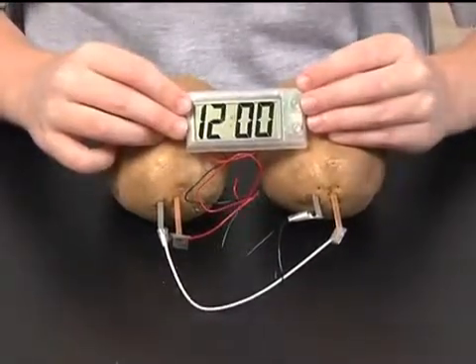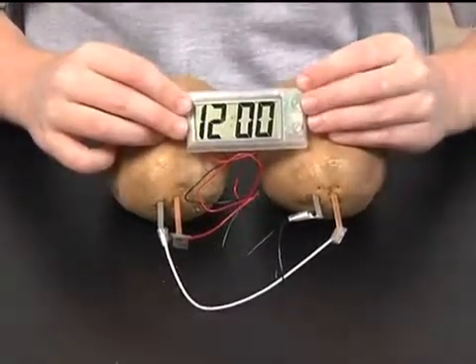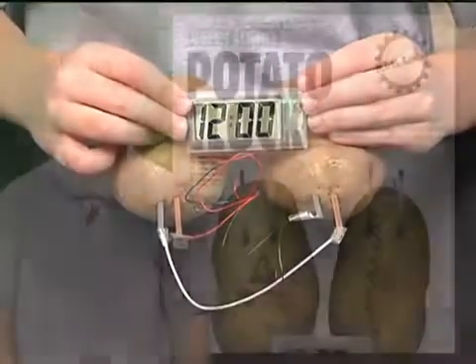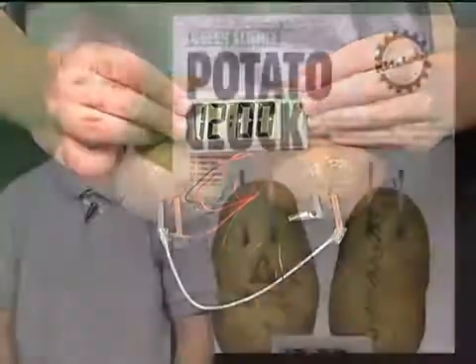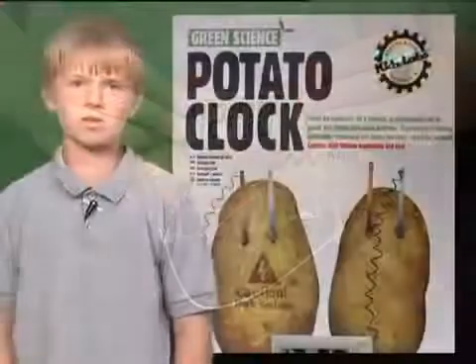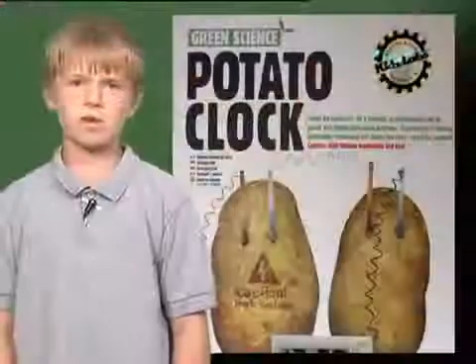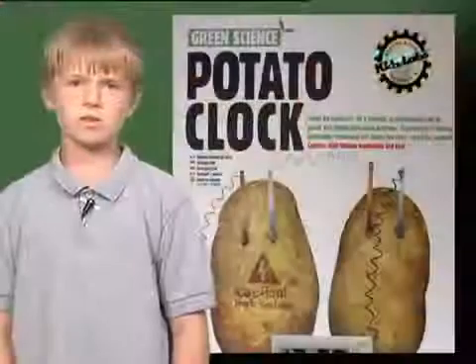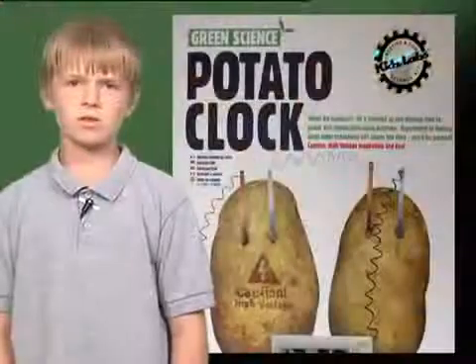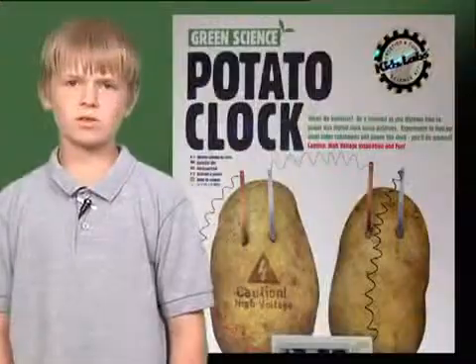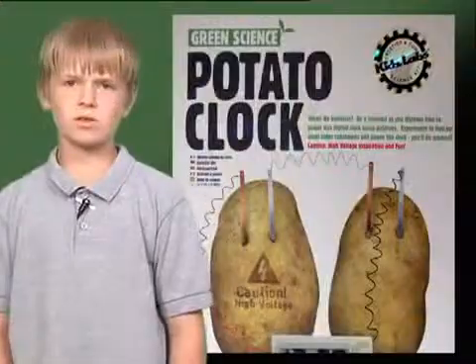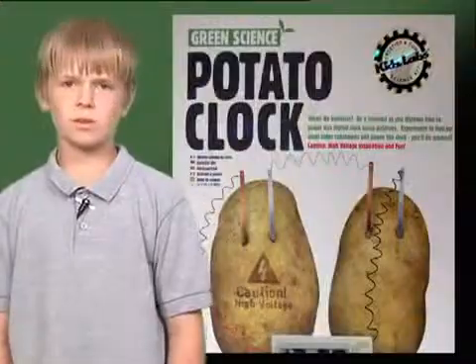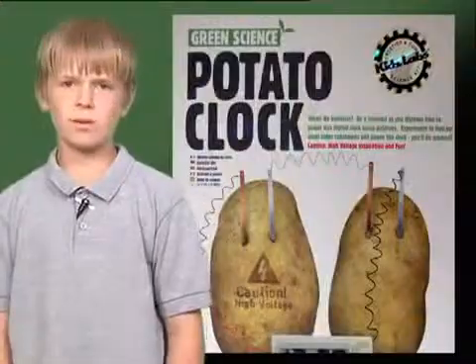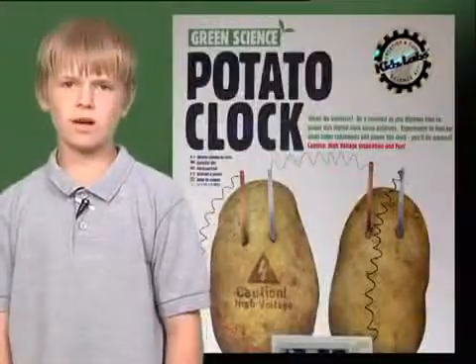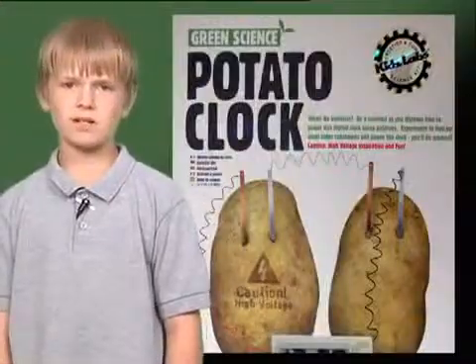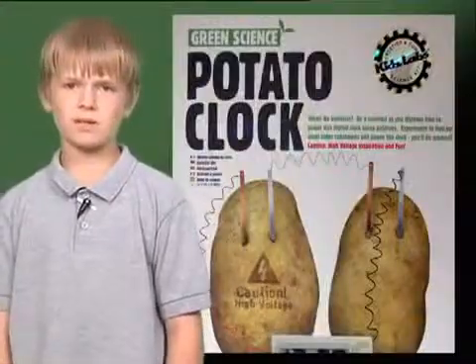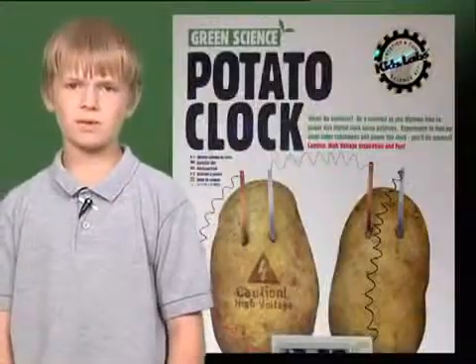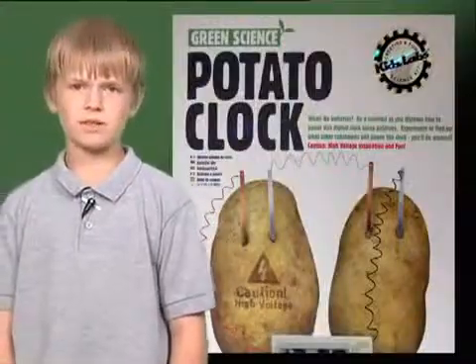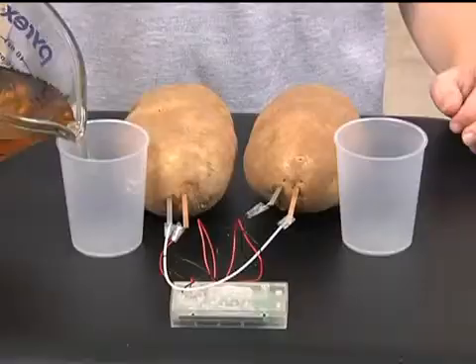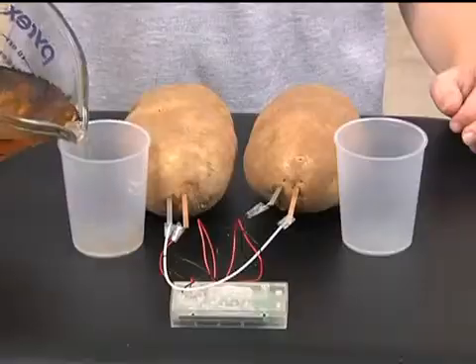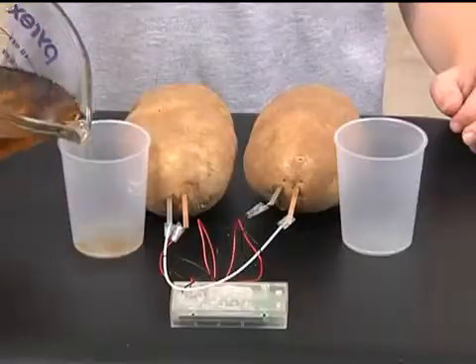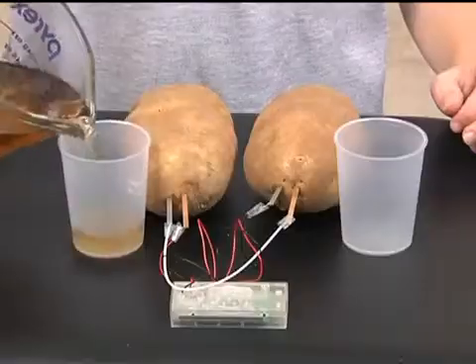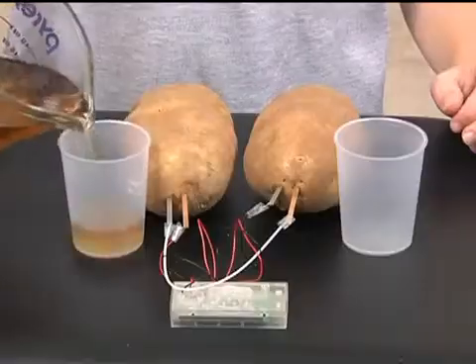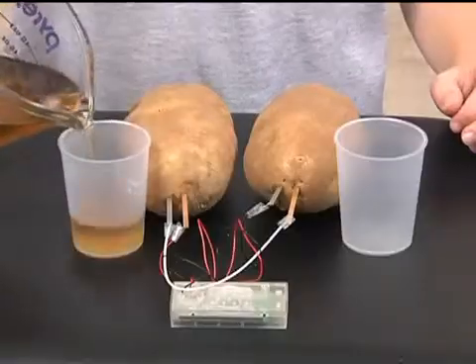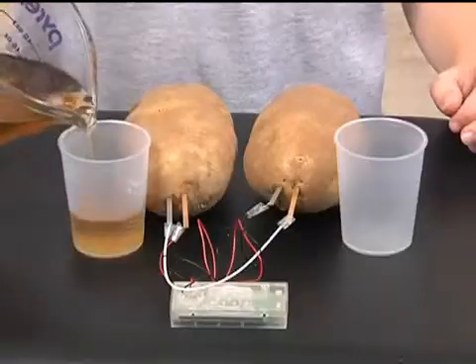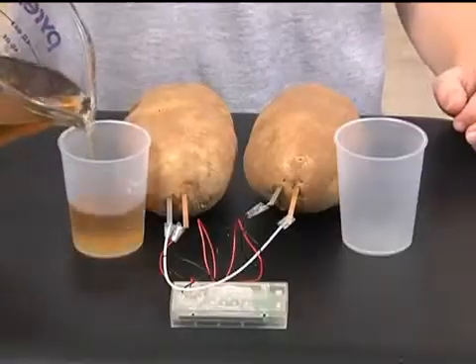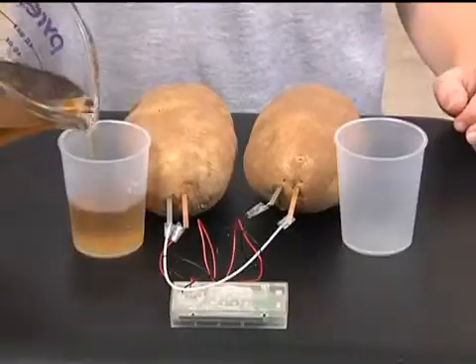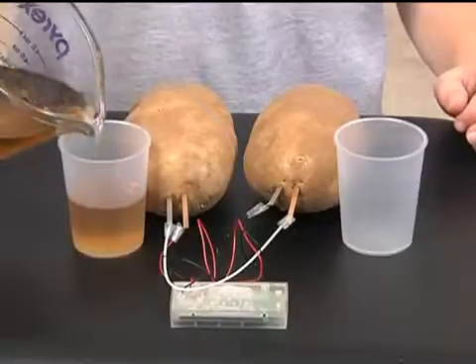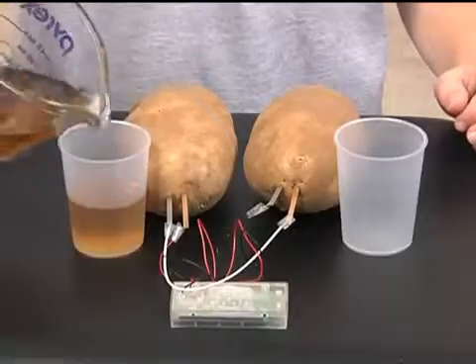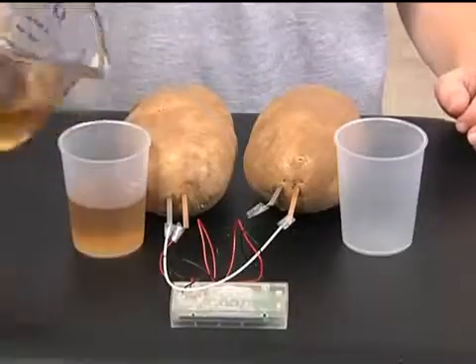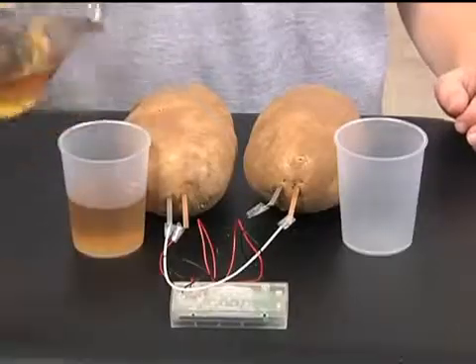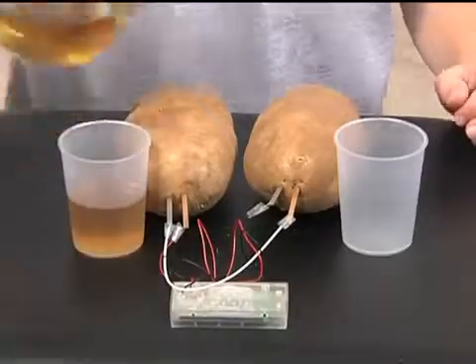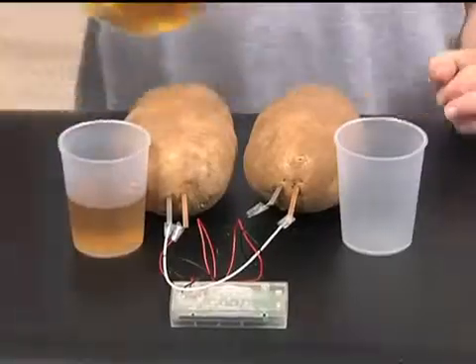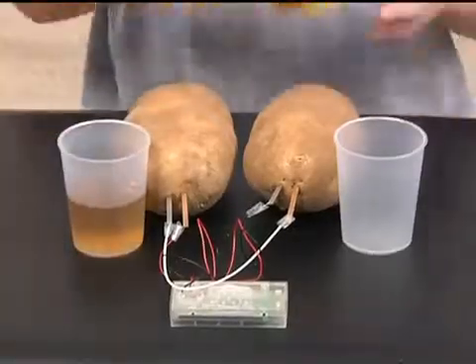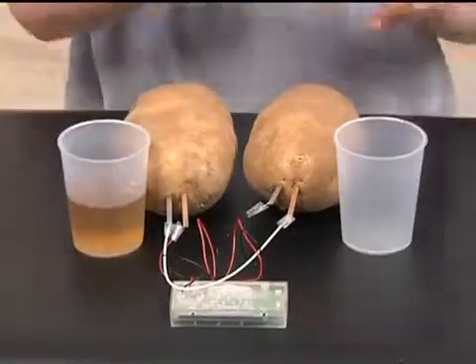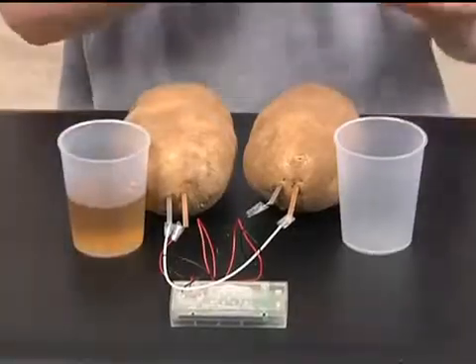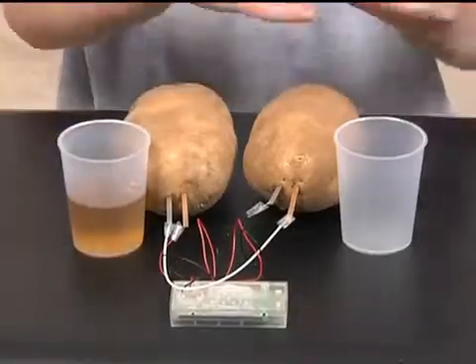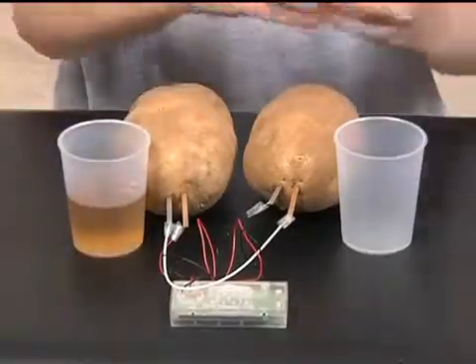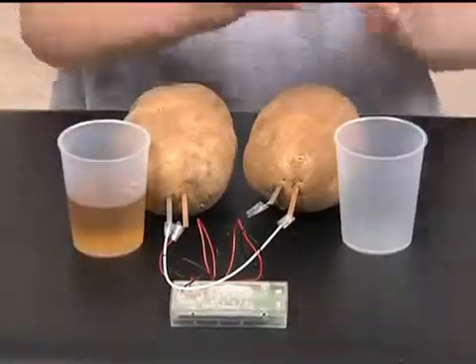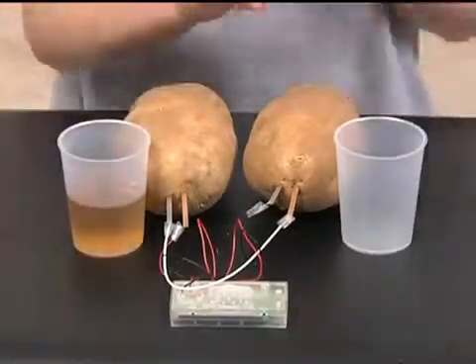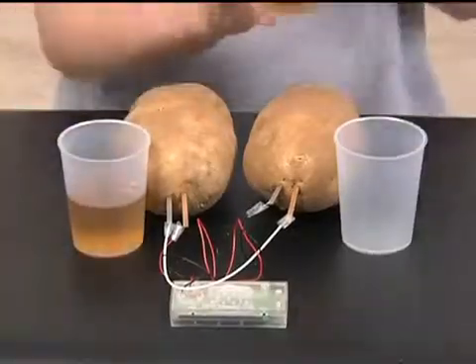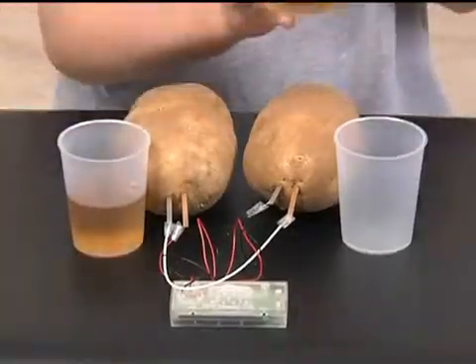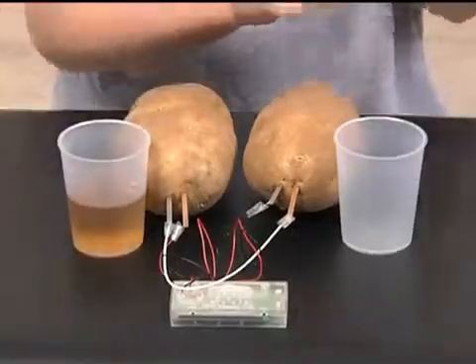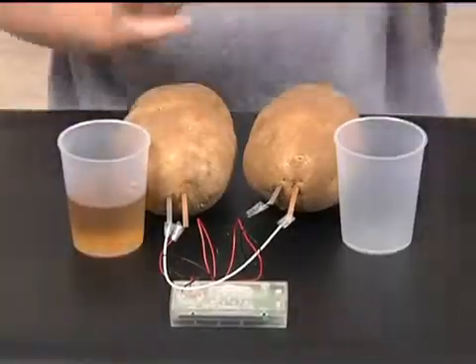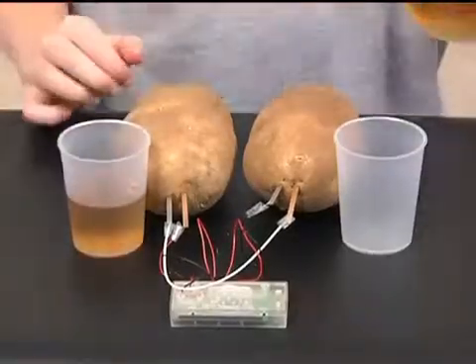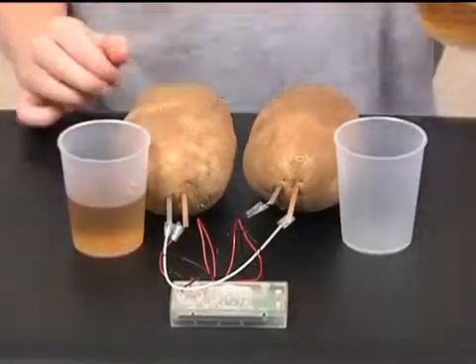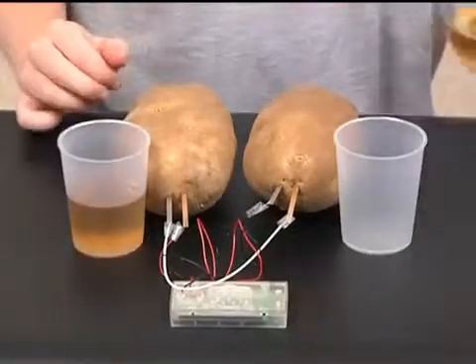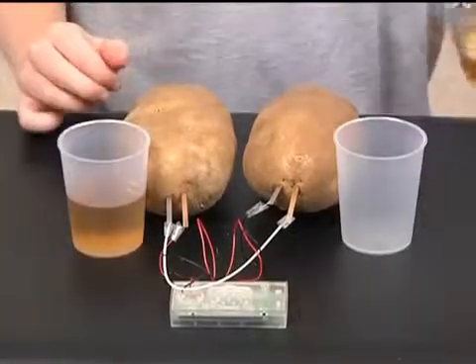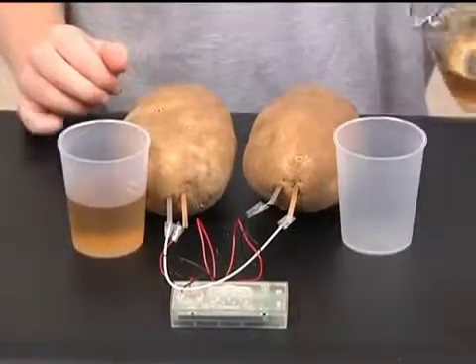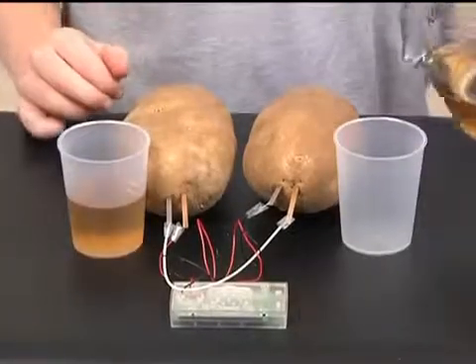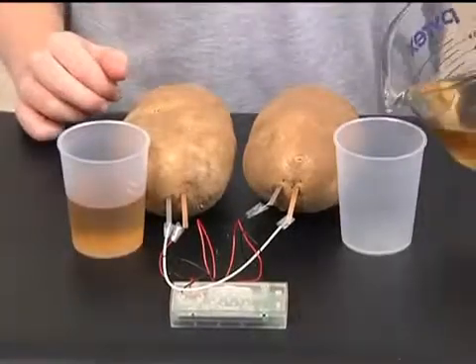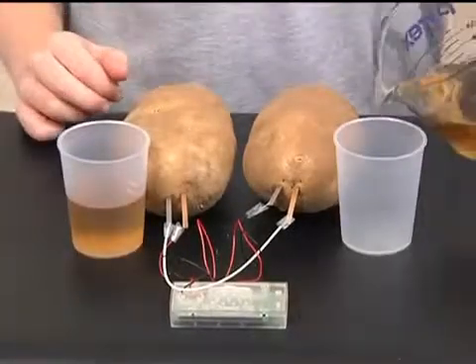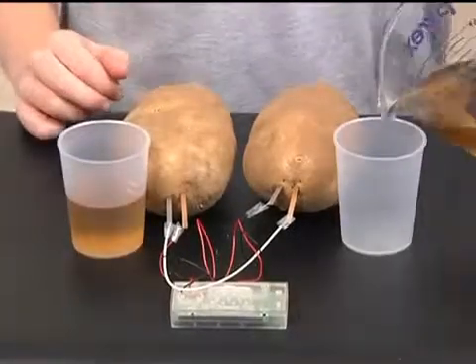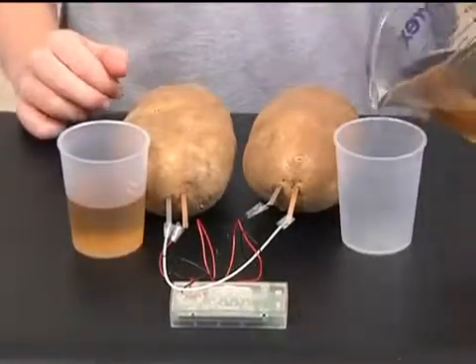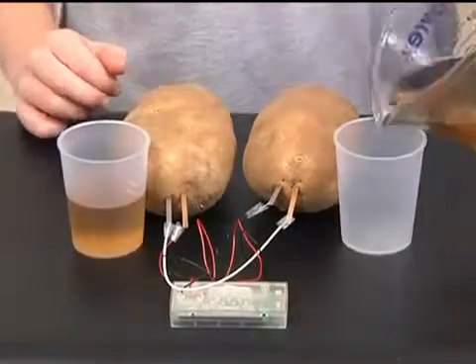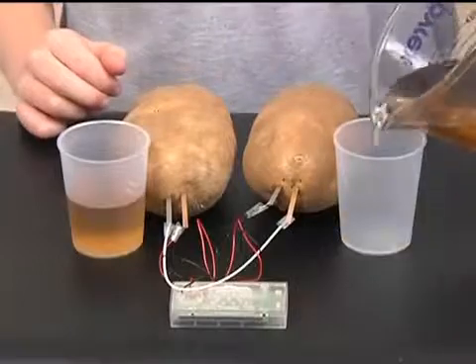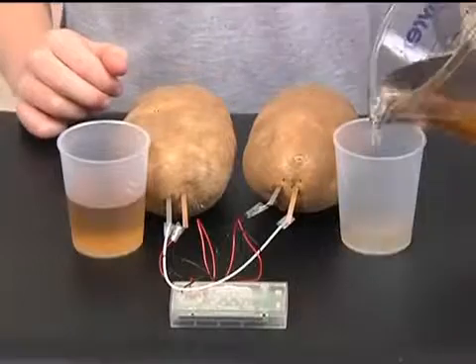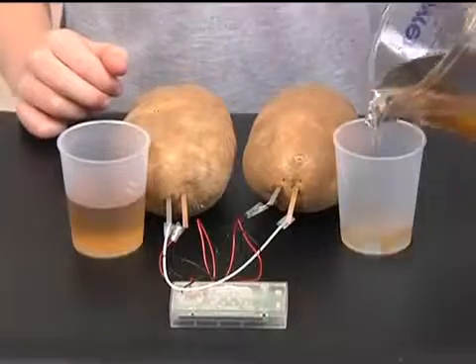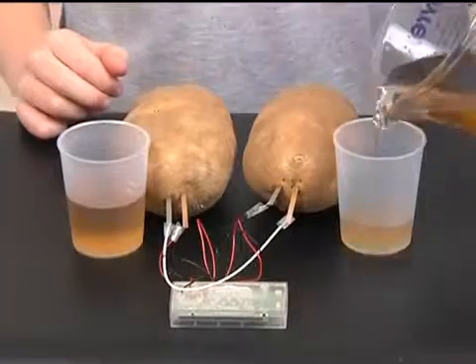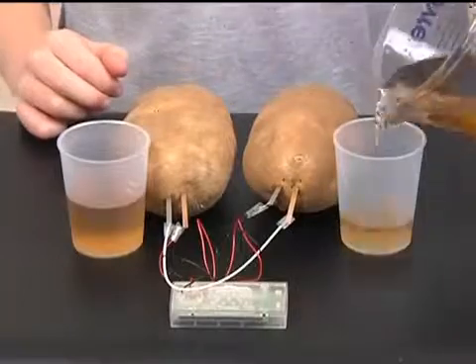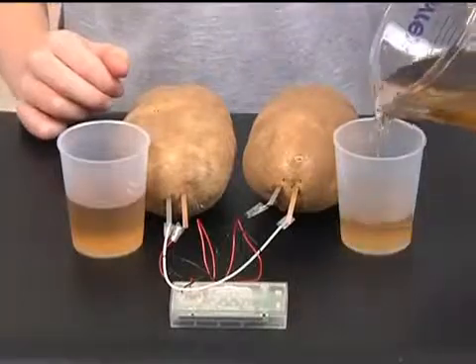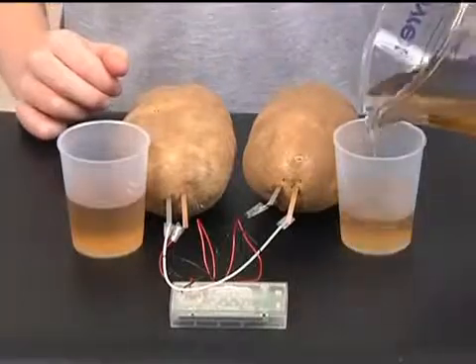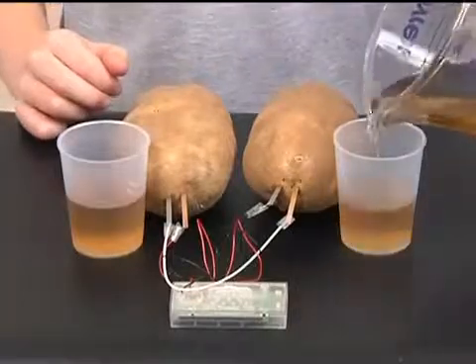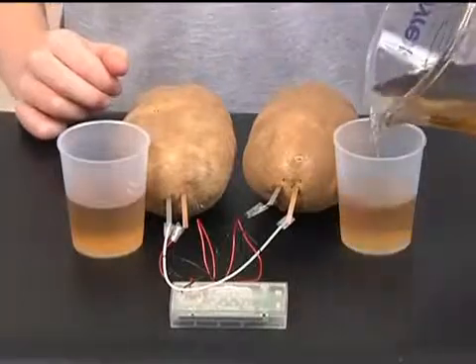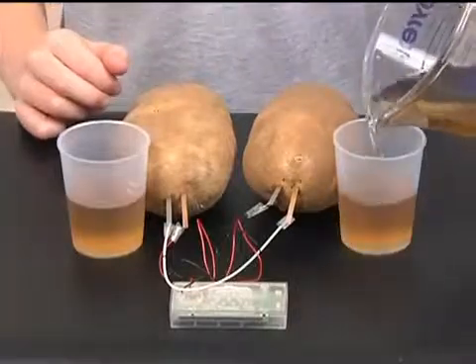You can also use the pots with soft drinks instead of potatoes, although you need to make sure the plates do not touch each other.